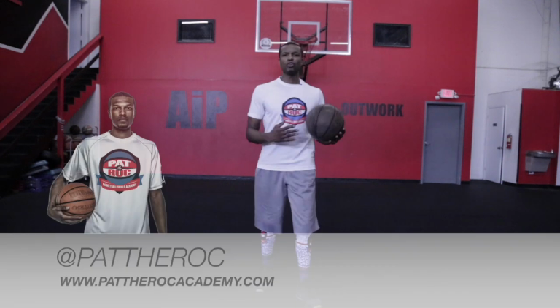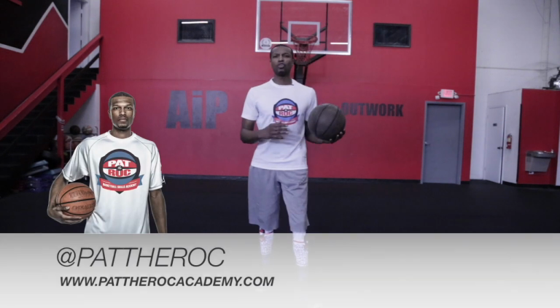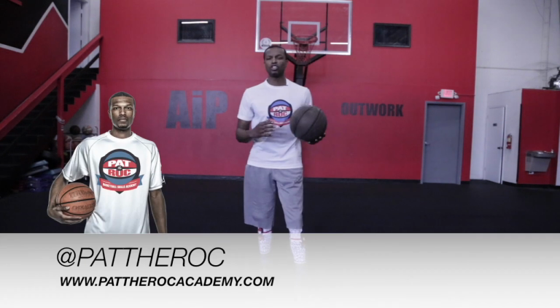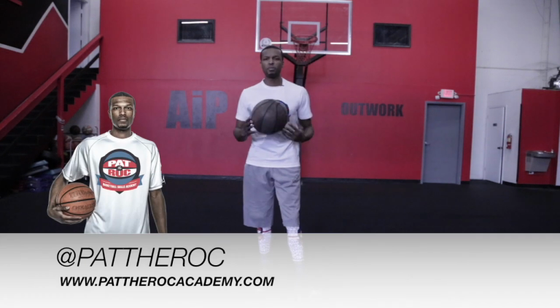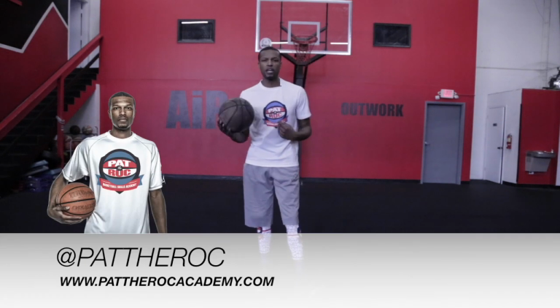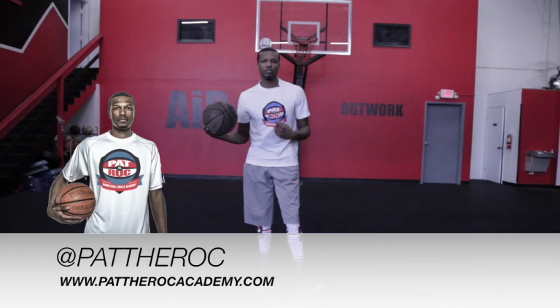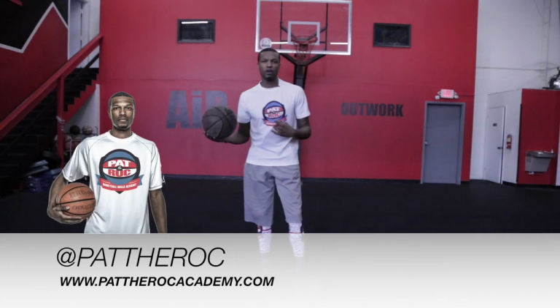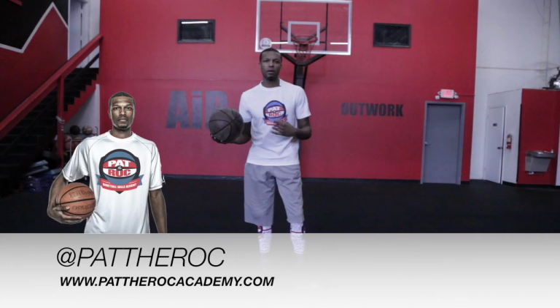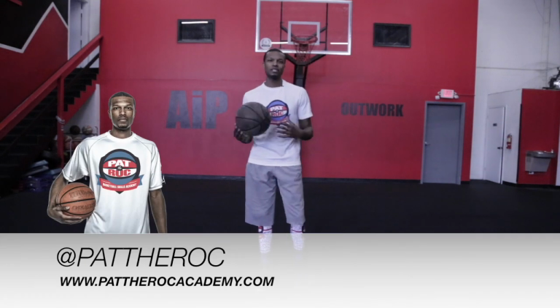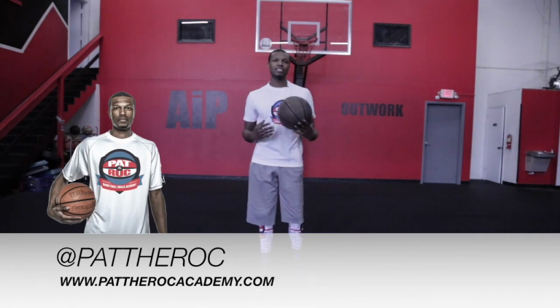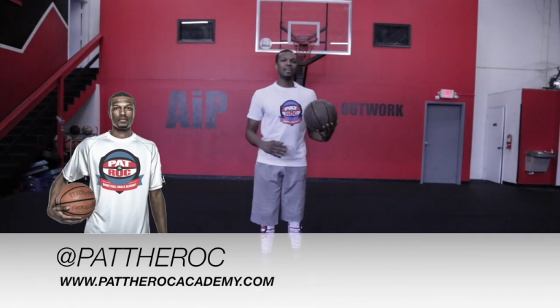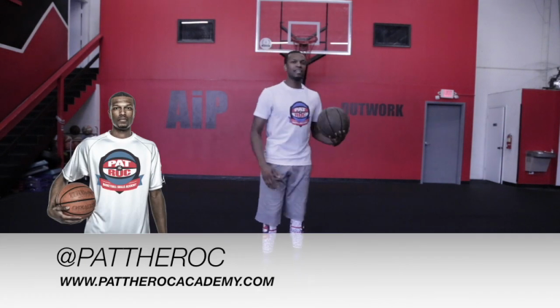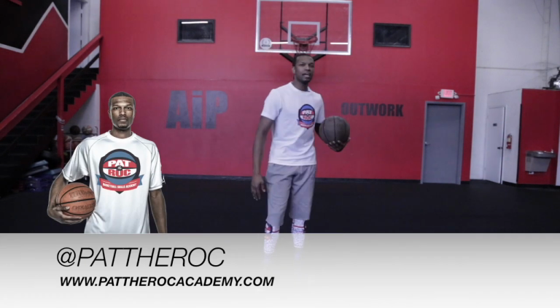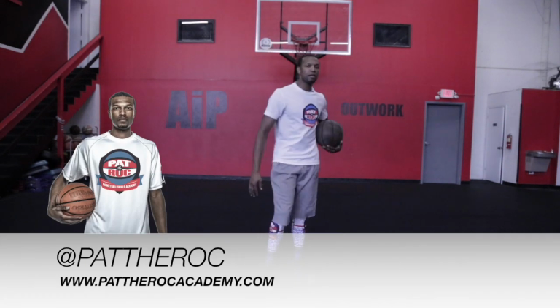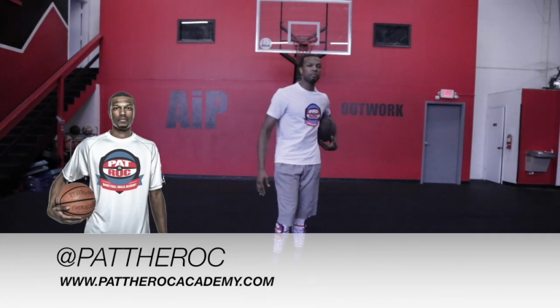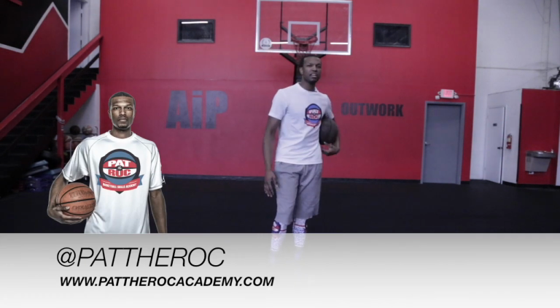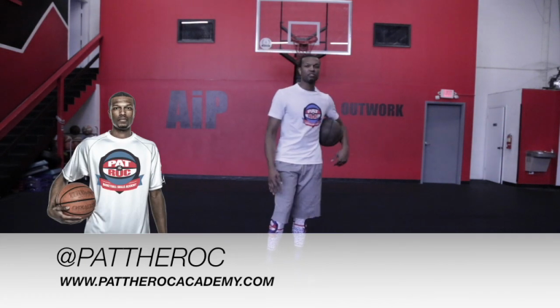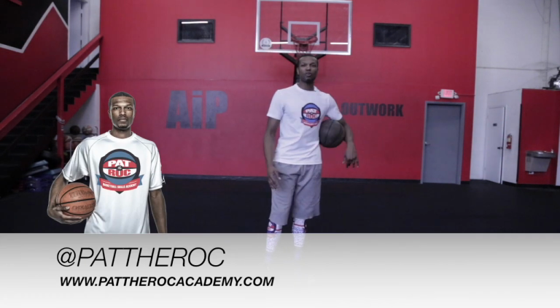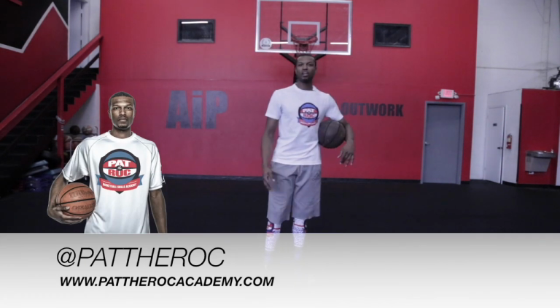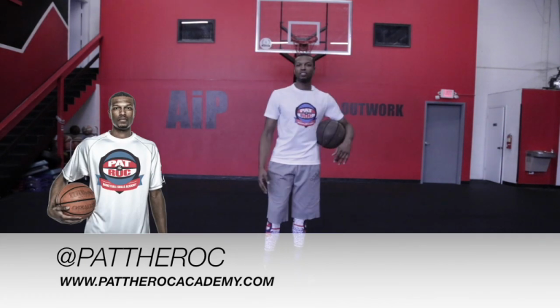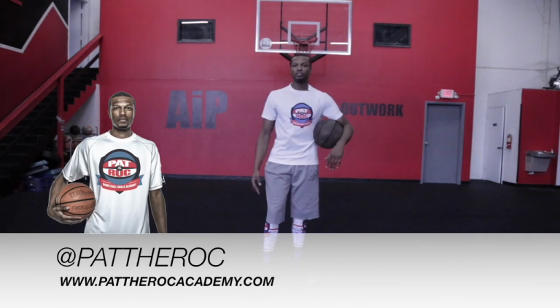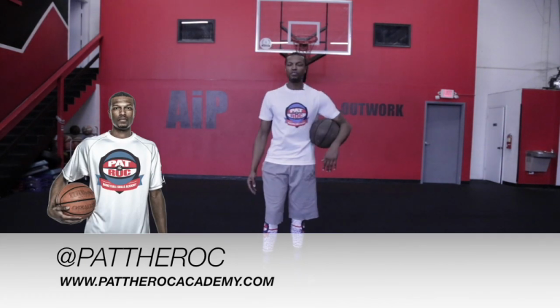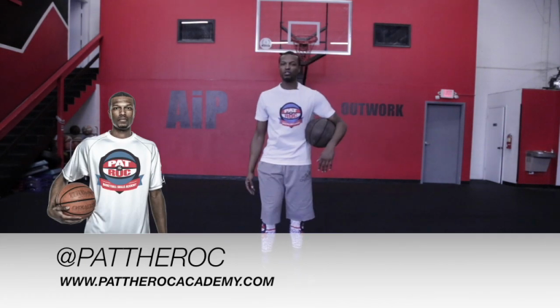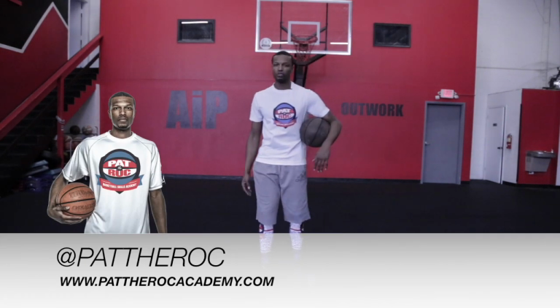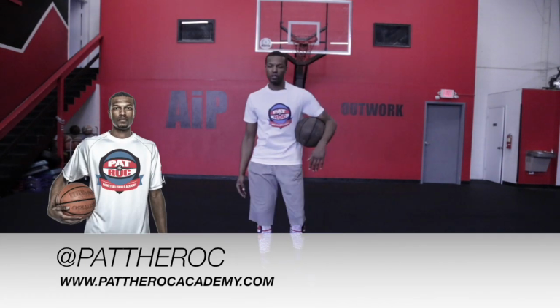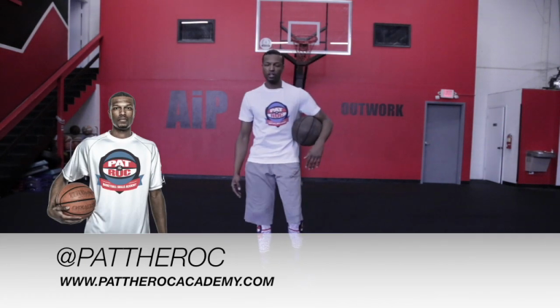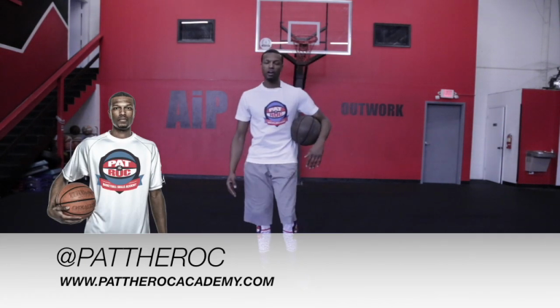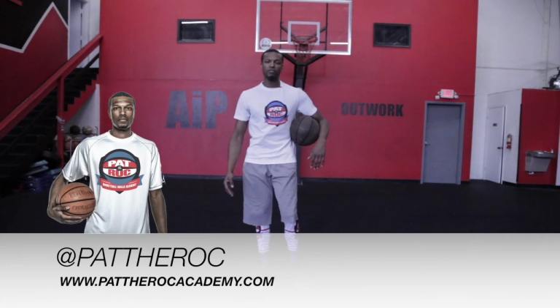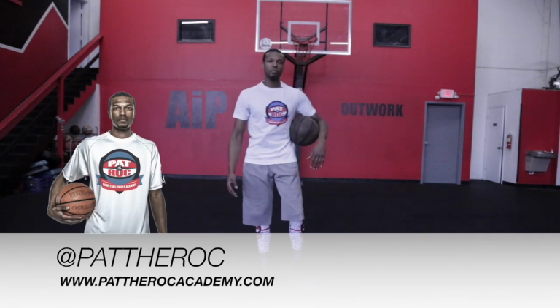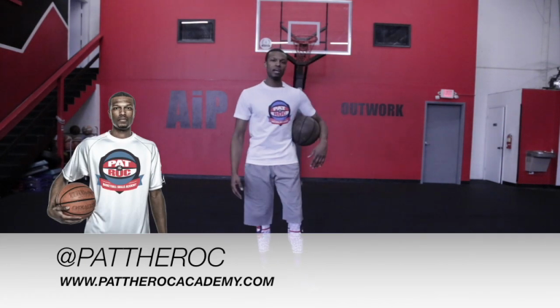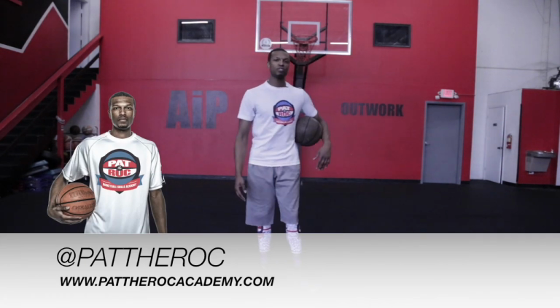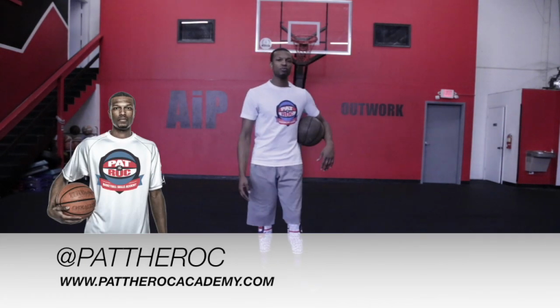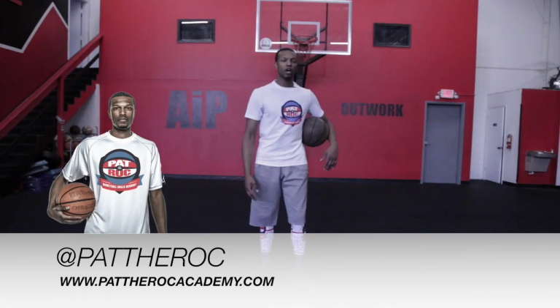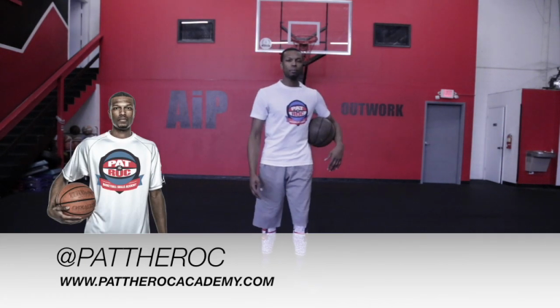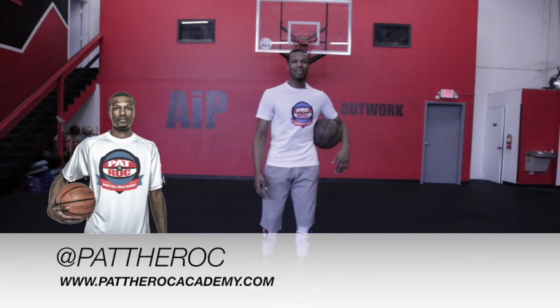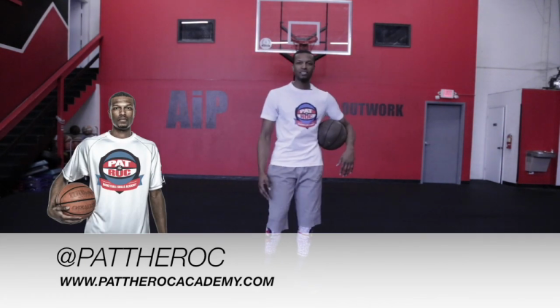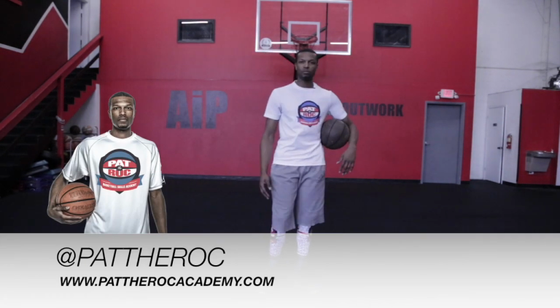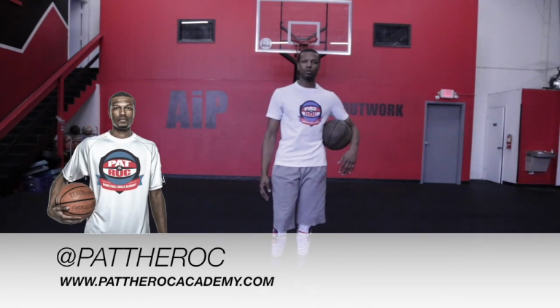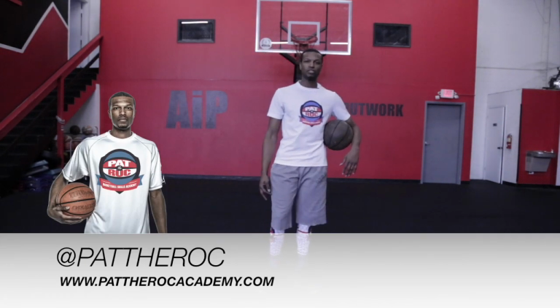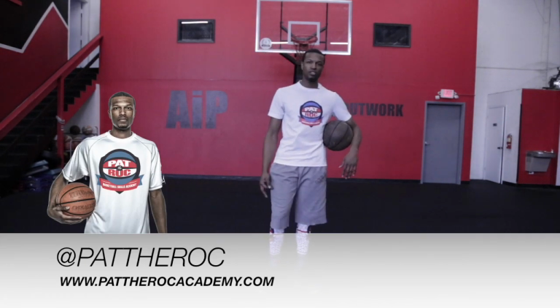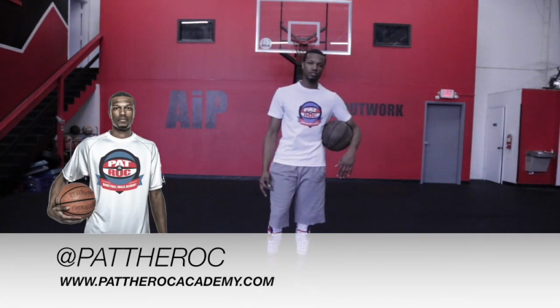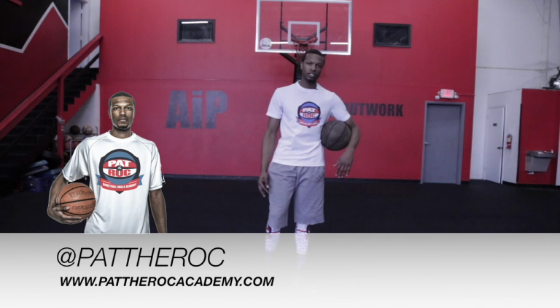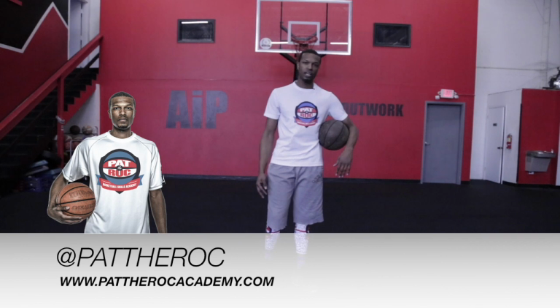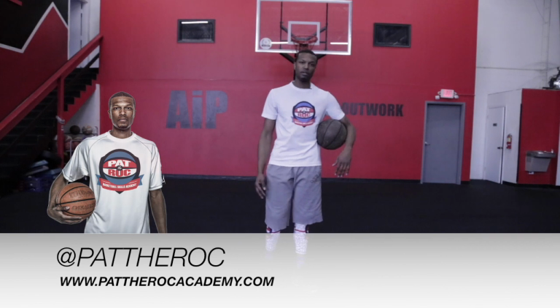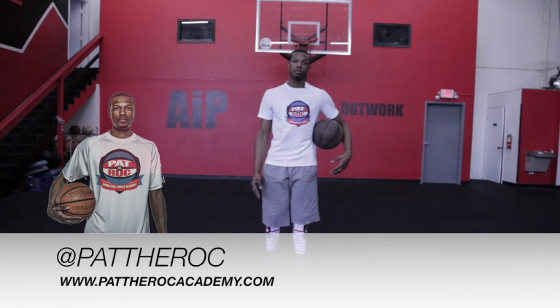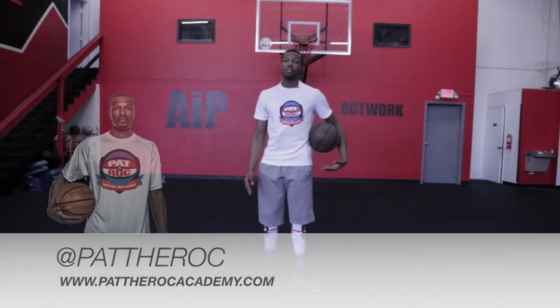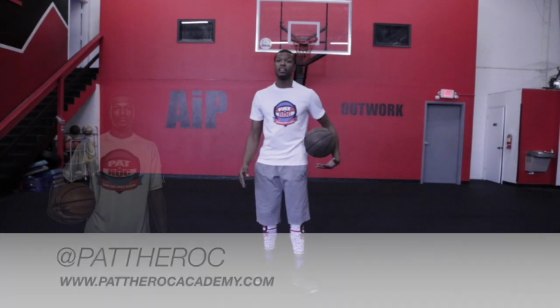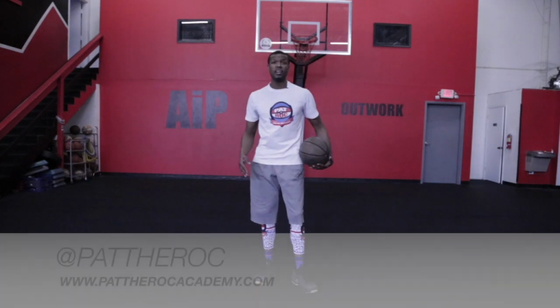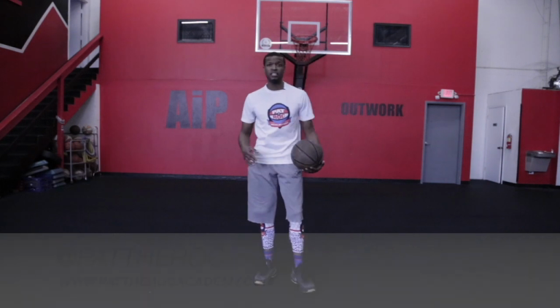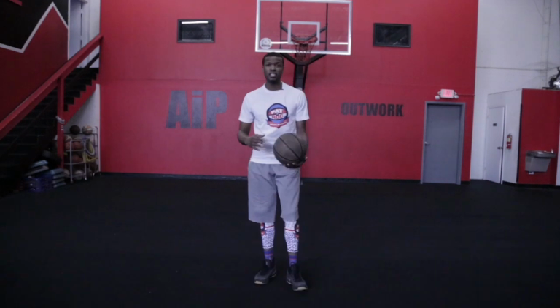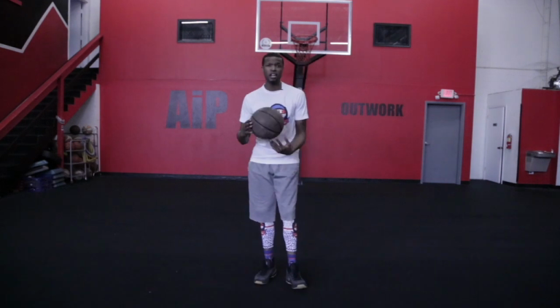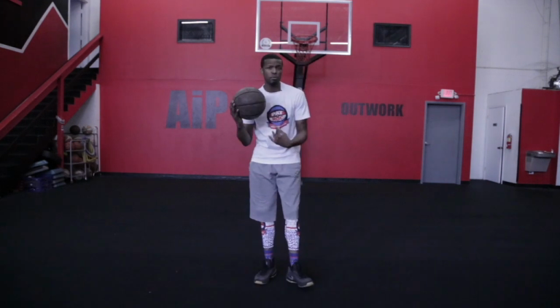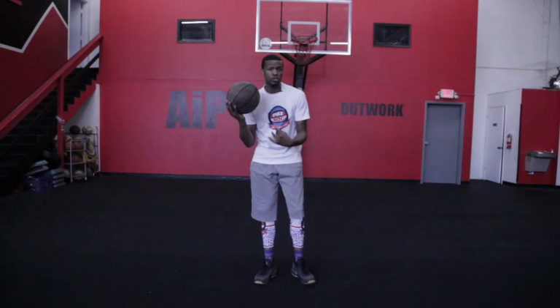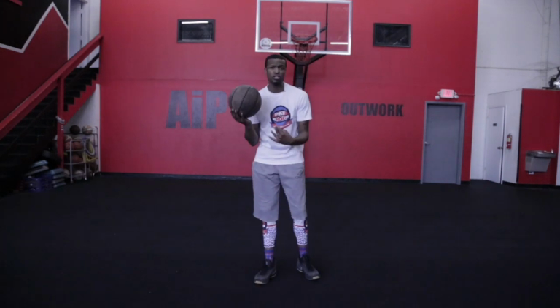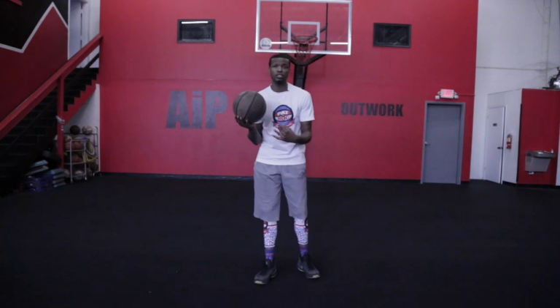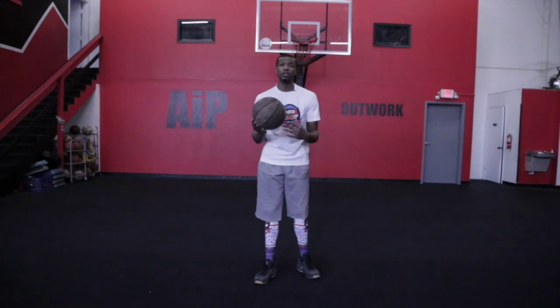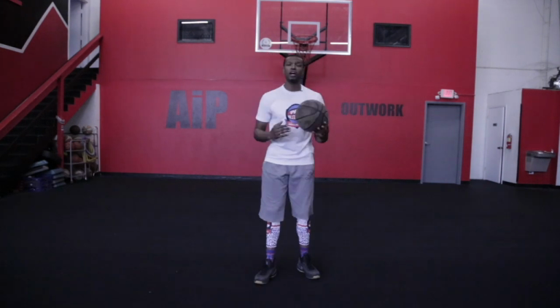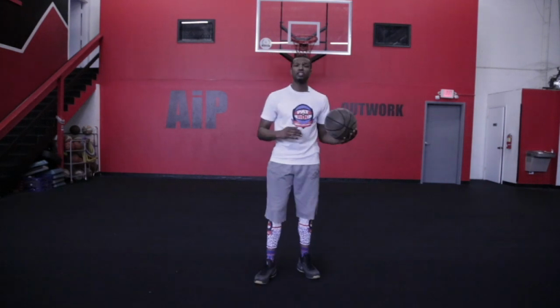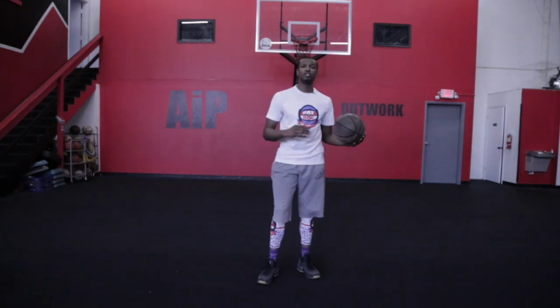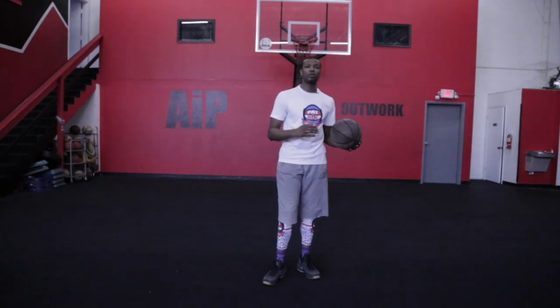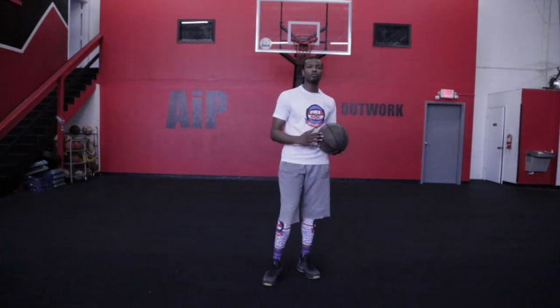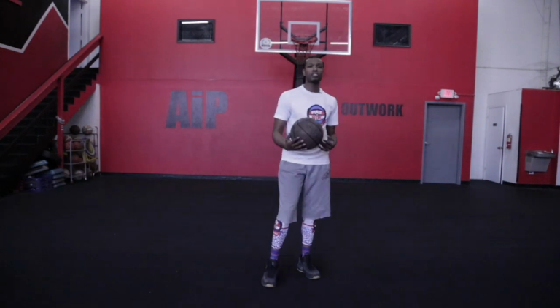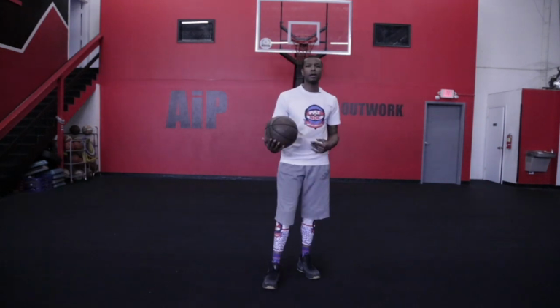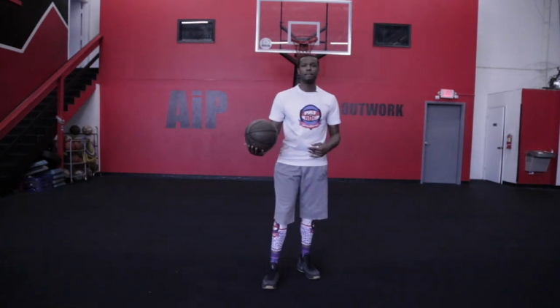What's going on? It's Patrick Robertson, a.k.a. Path of Rock, the official trainer of the Path of Rock Basketball Skills Academy. And today I'm going to show you how to Eurostep.